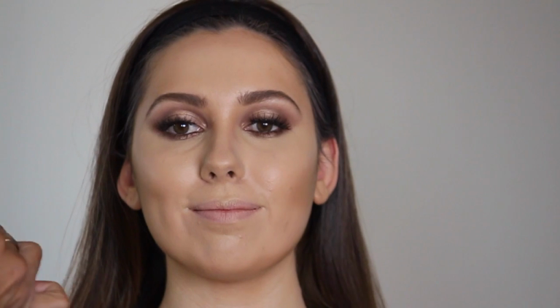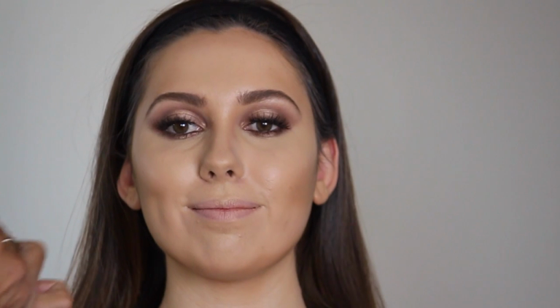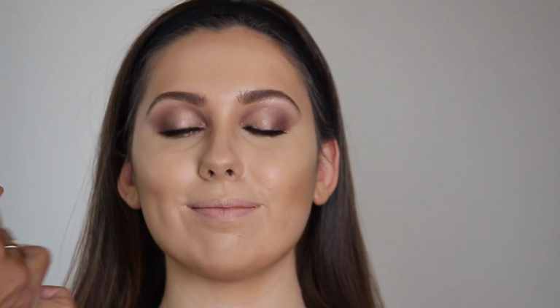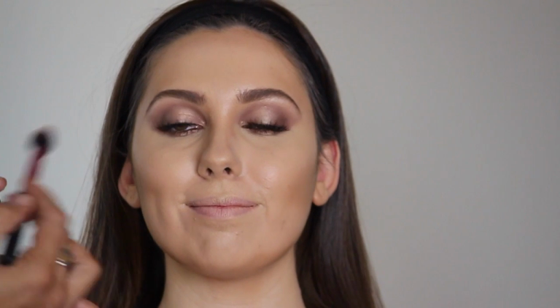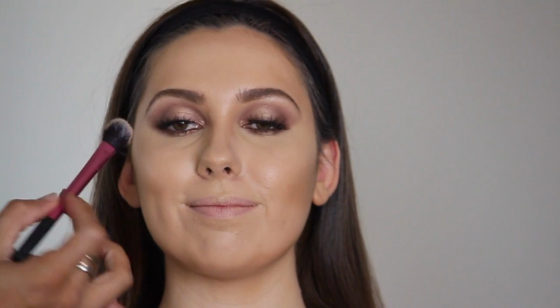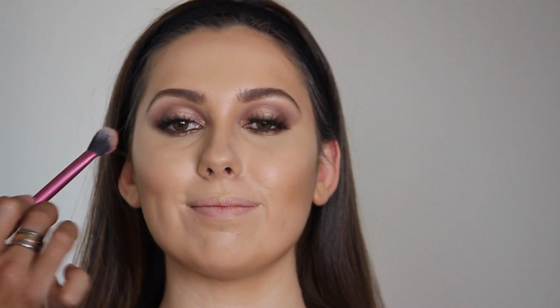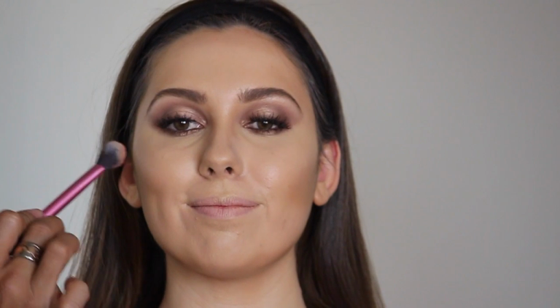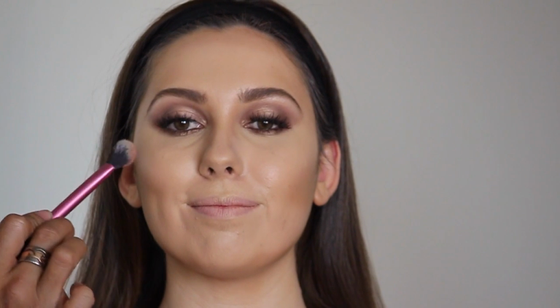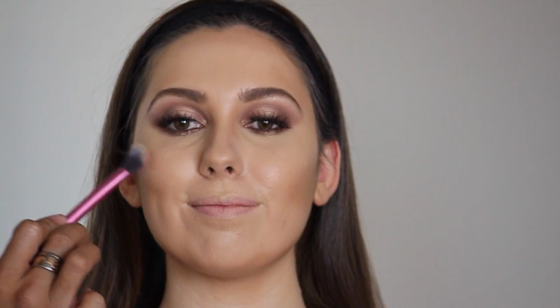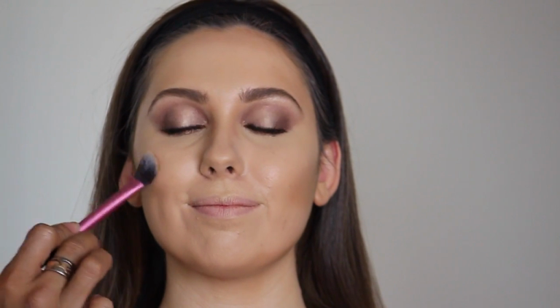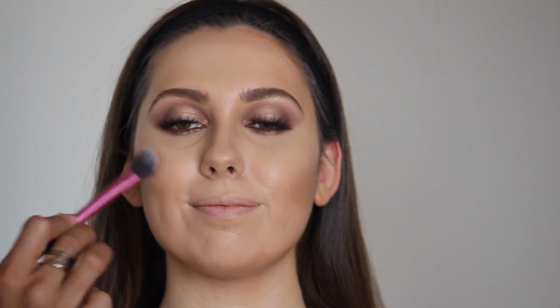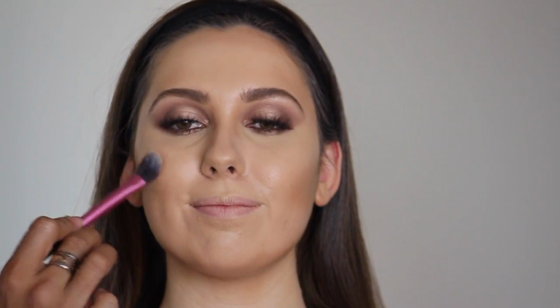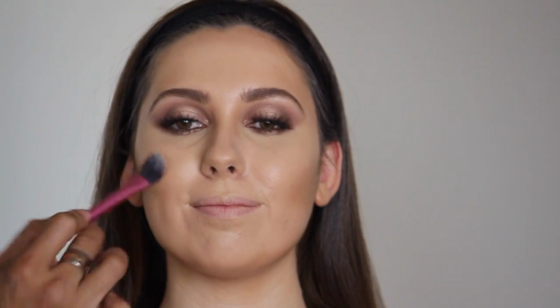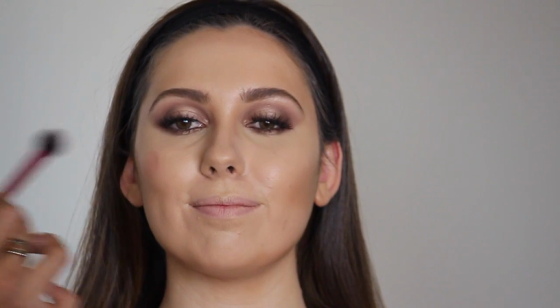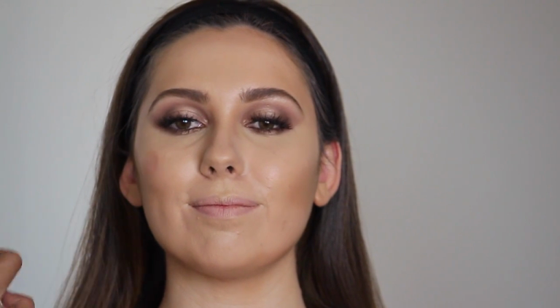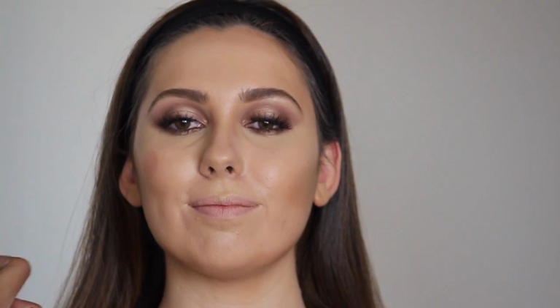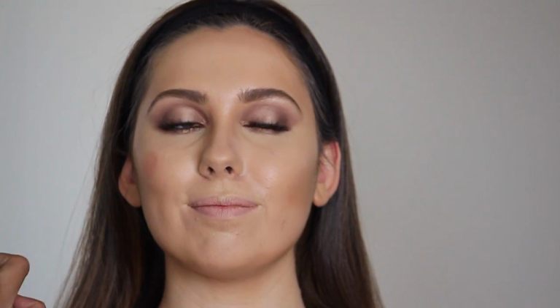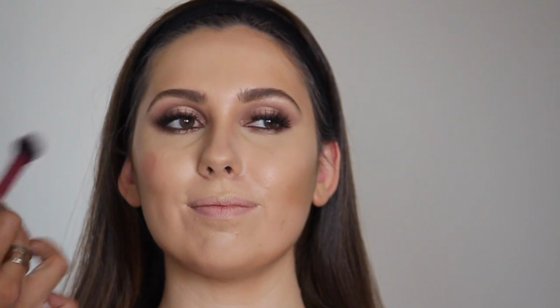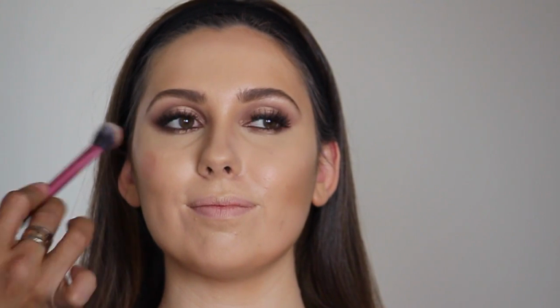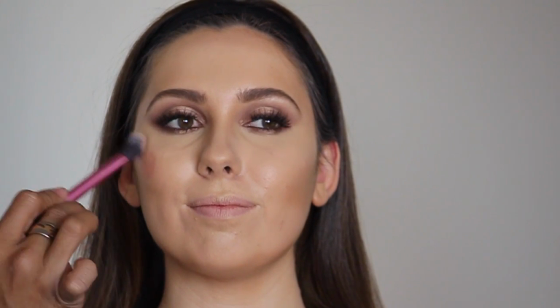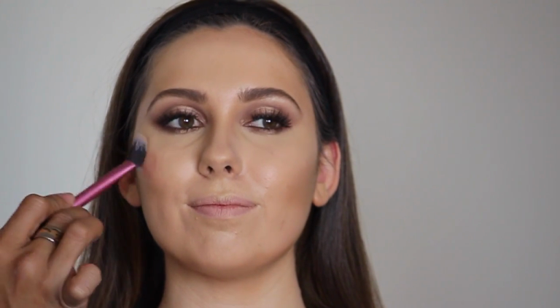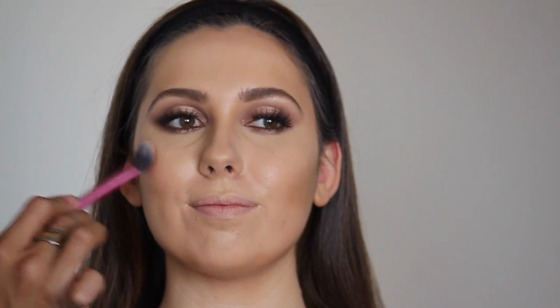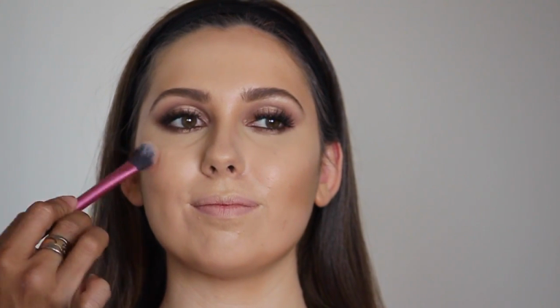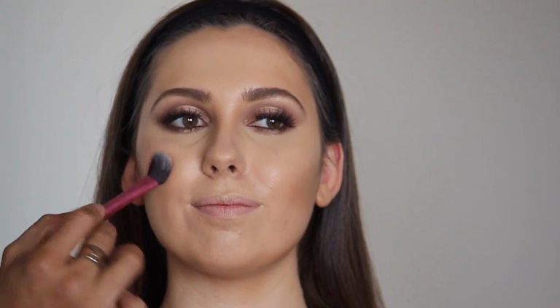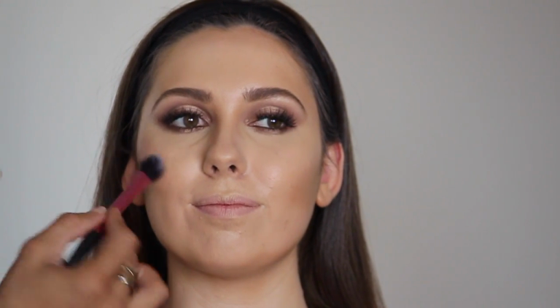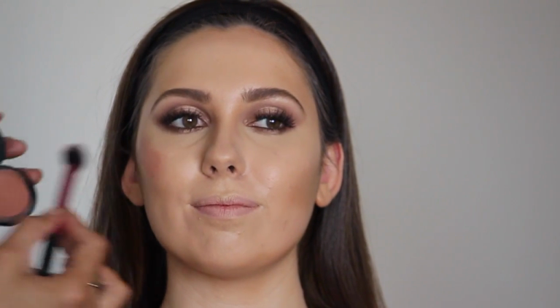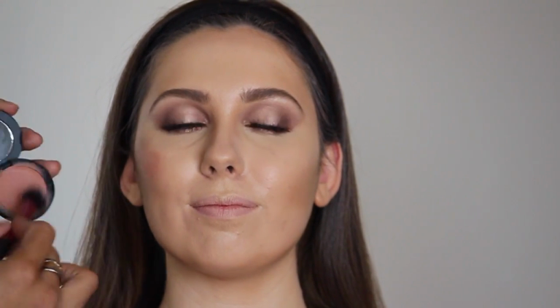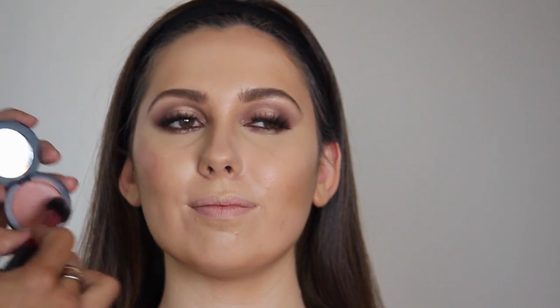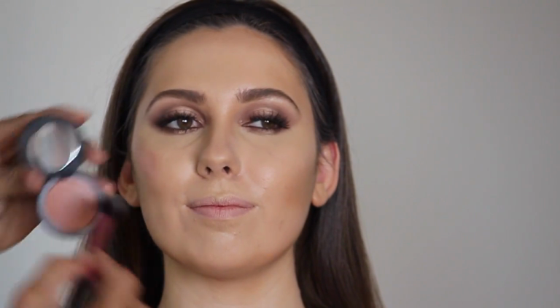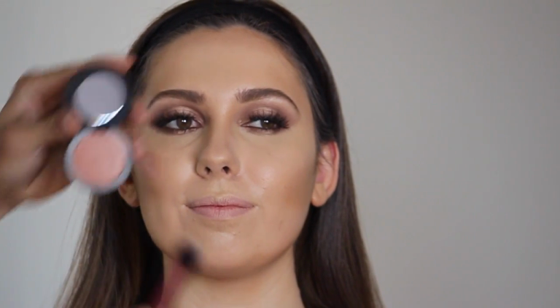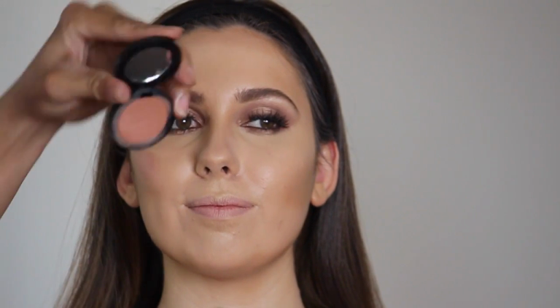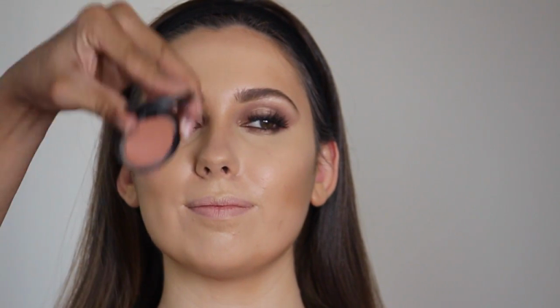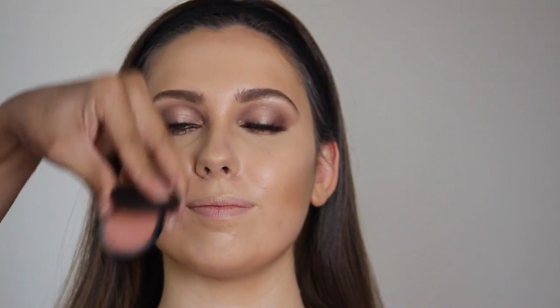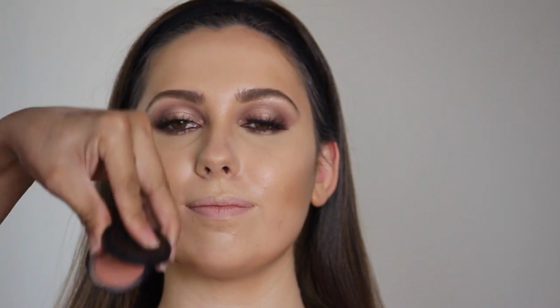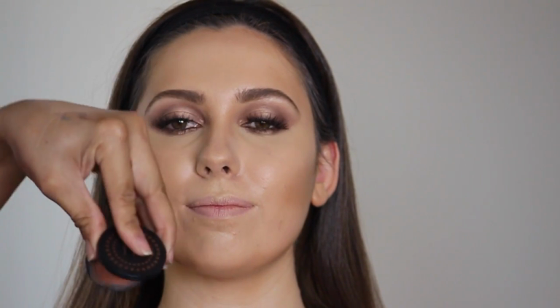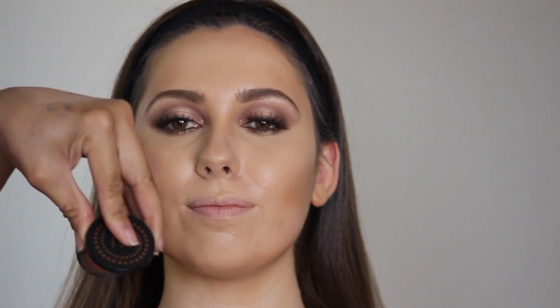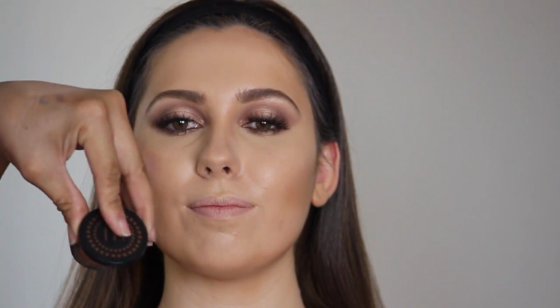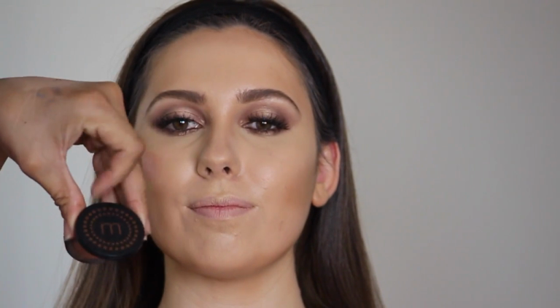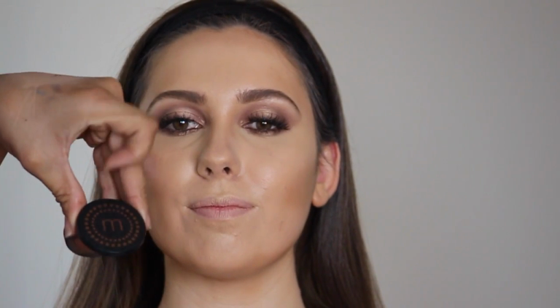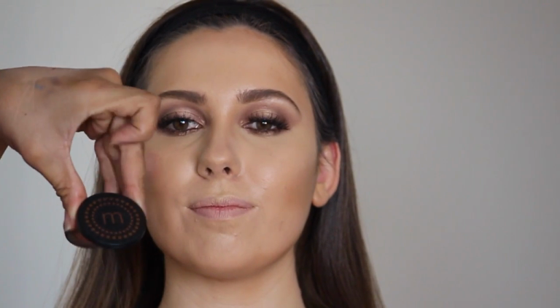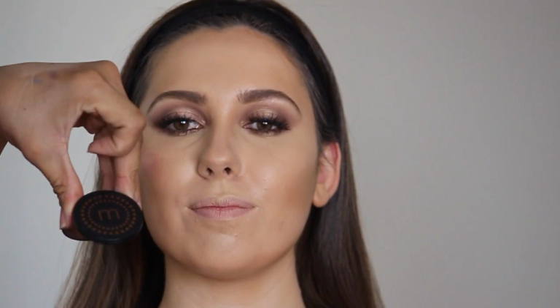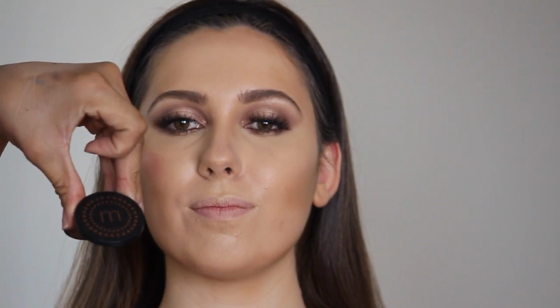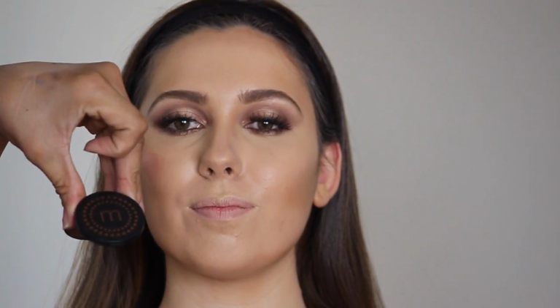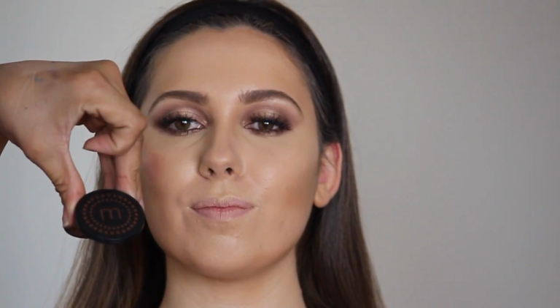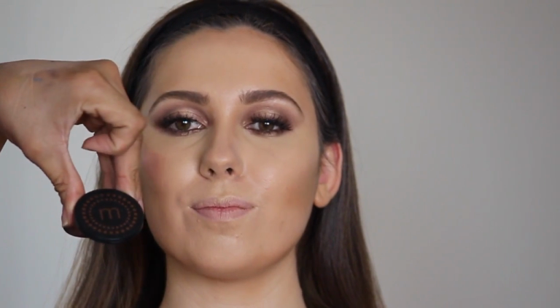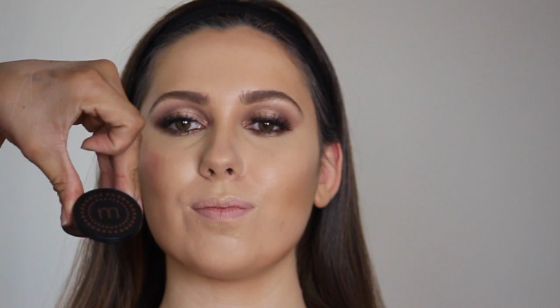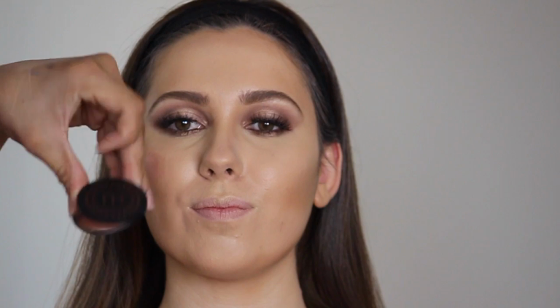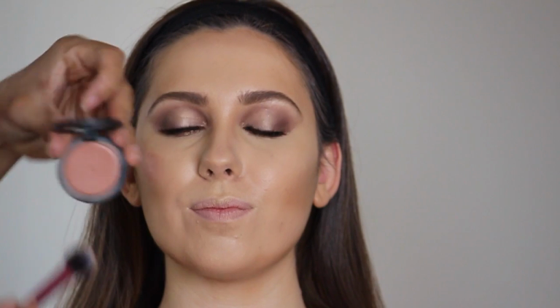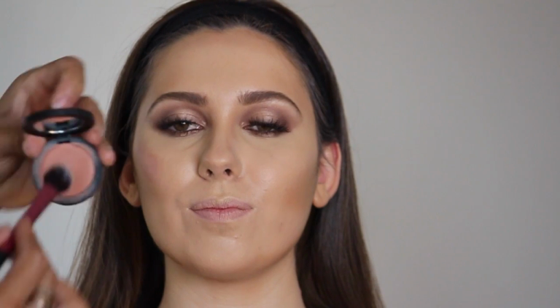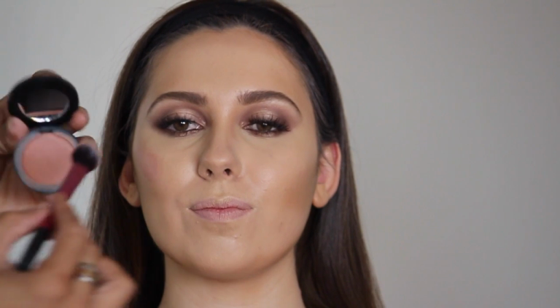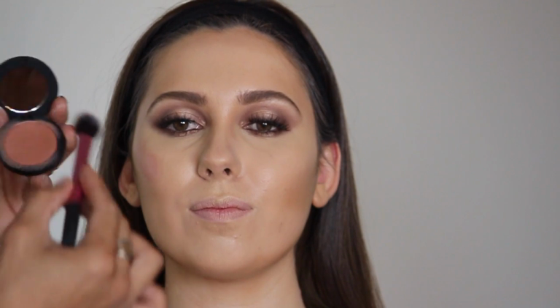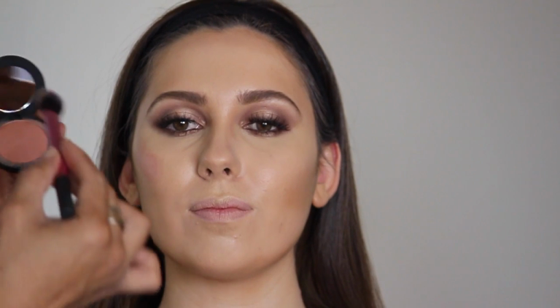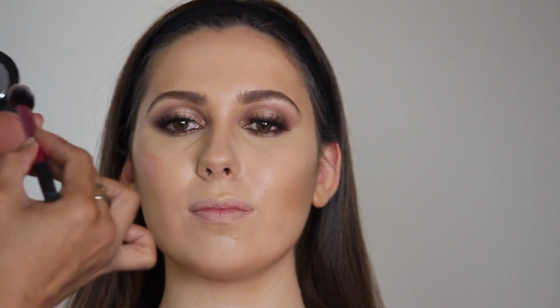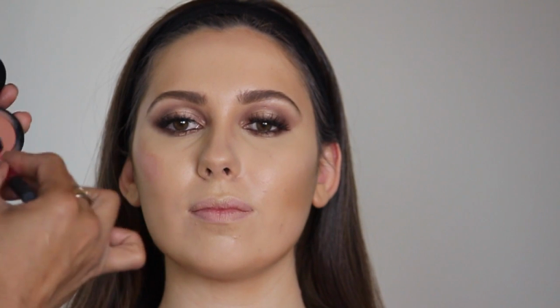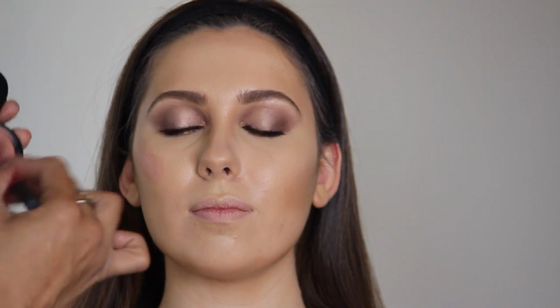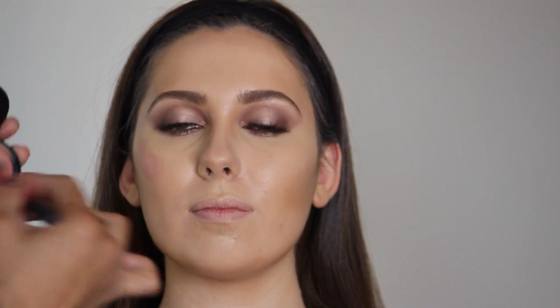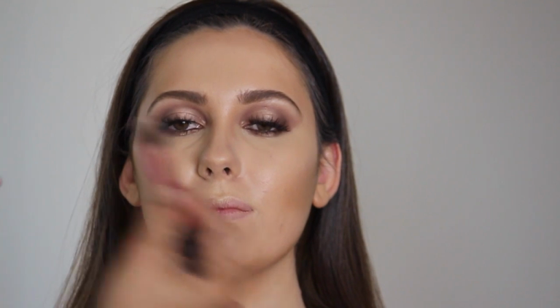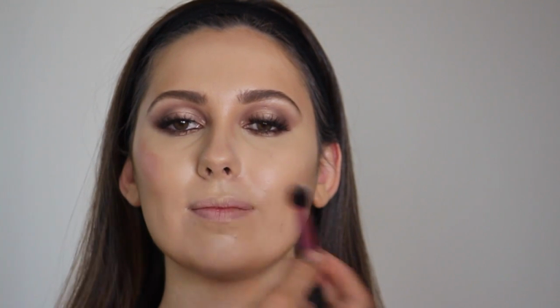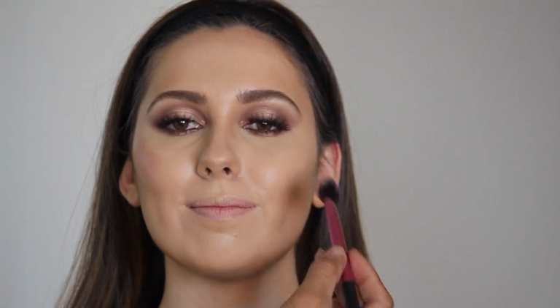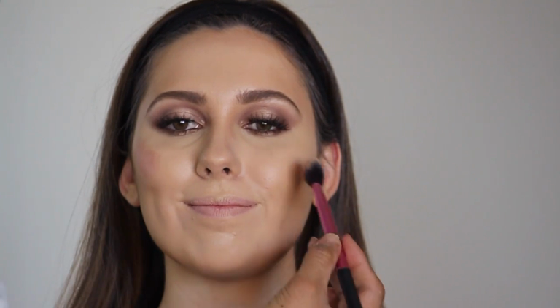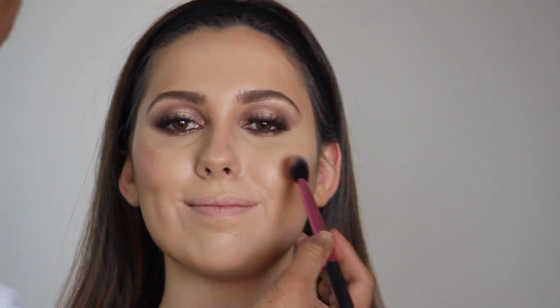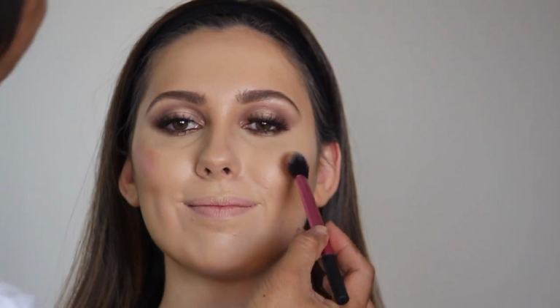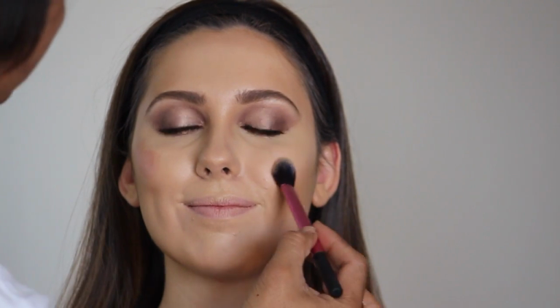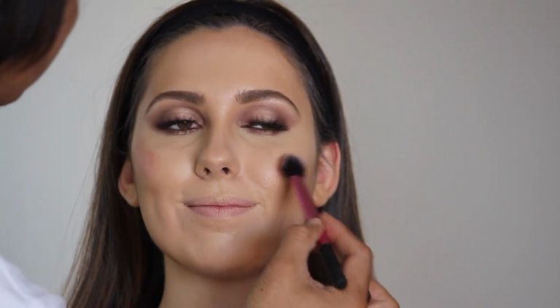Now onto the blush. This one's Melly Blush called Sweet Cheese.